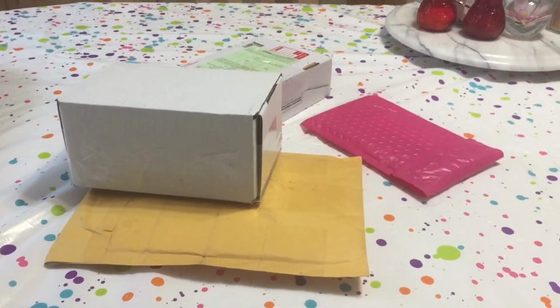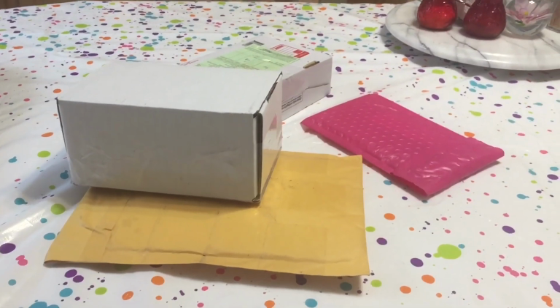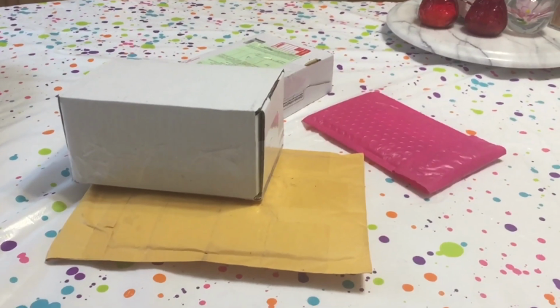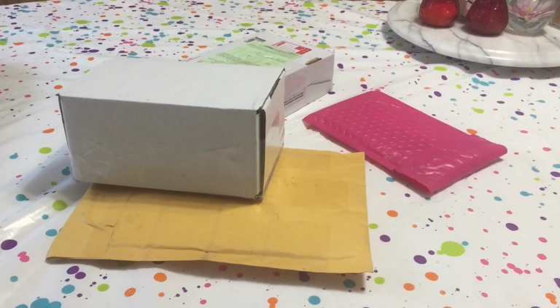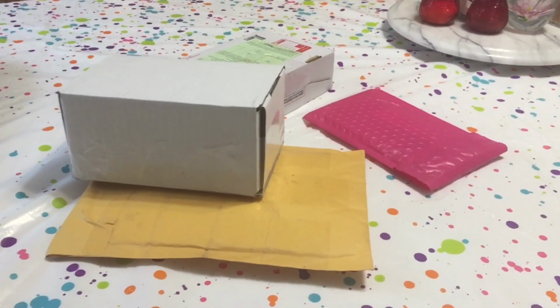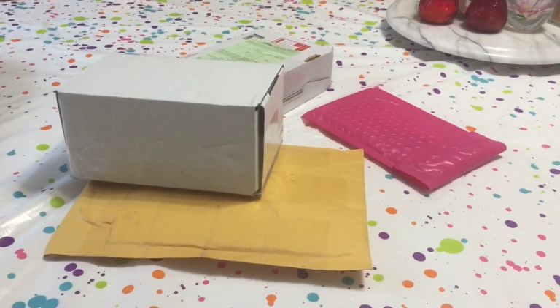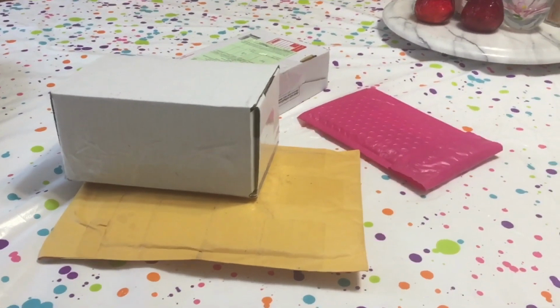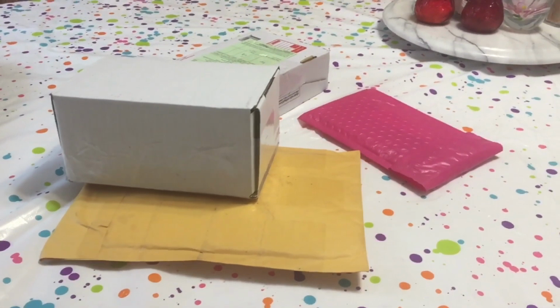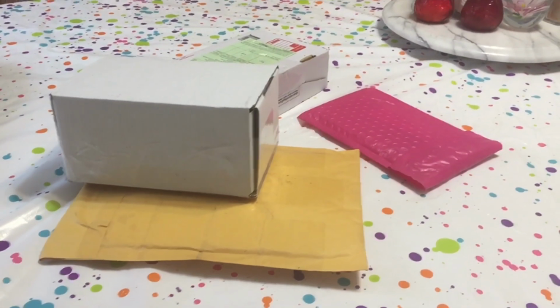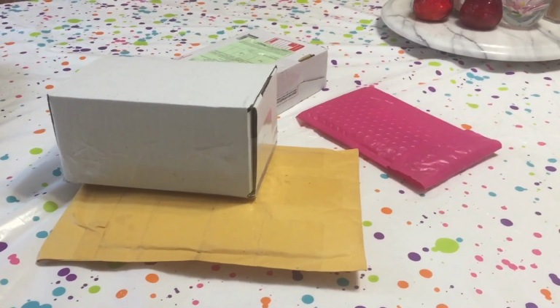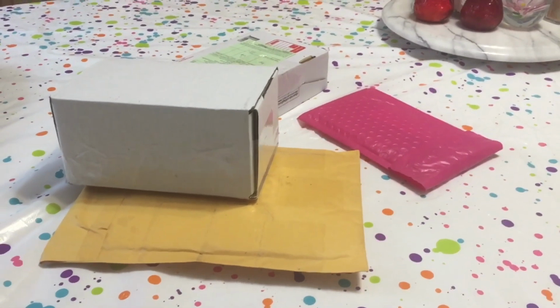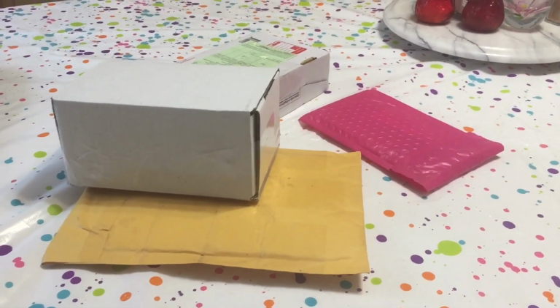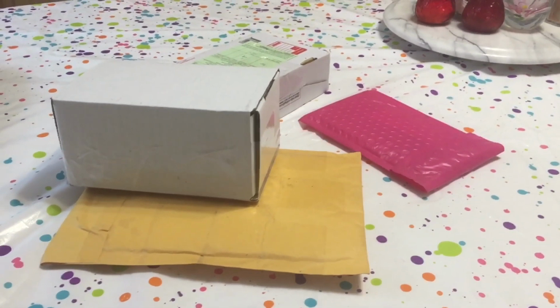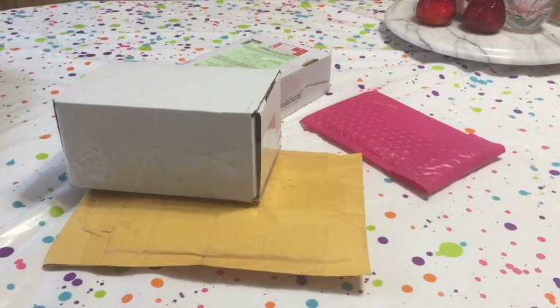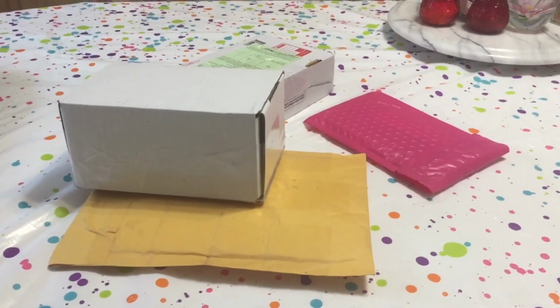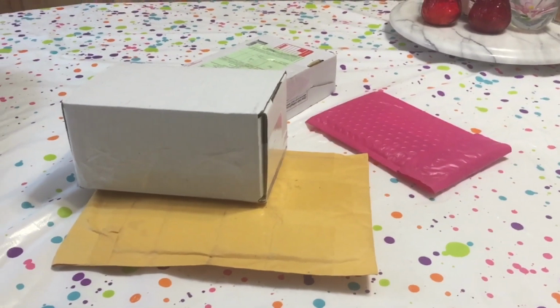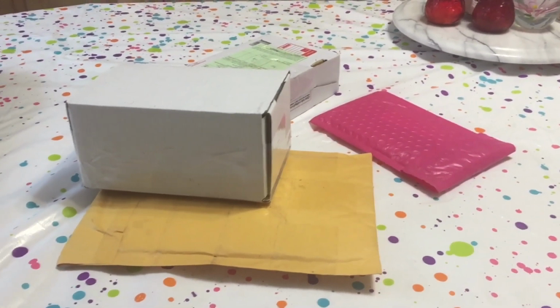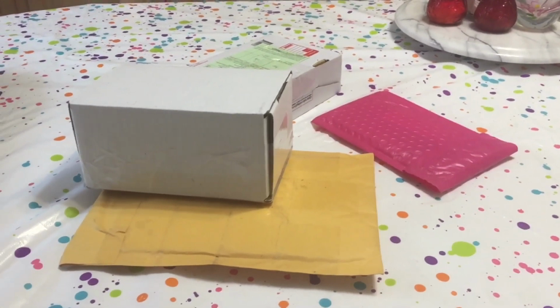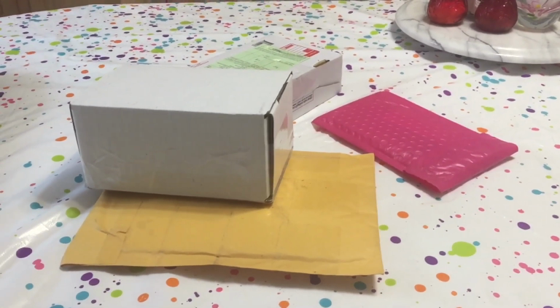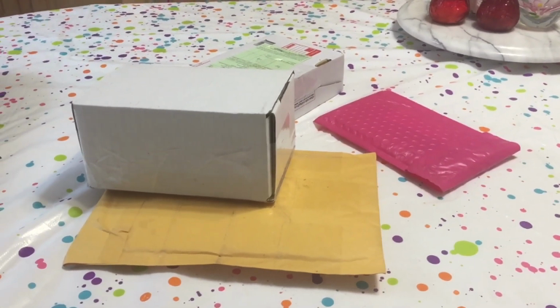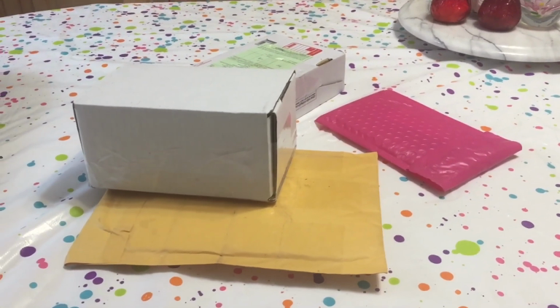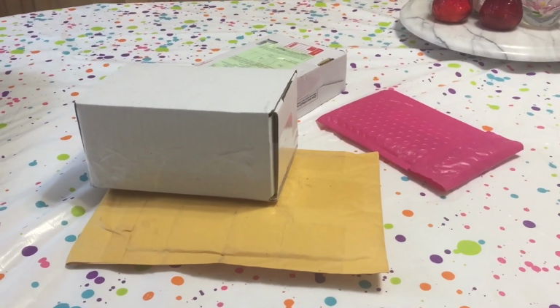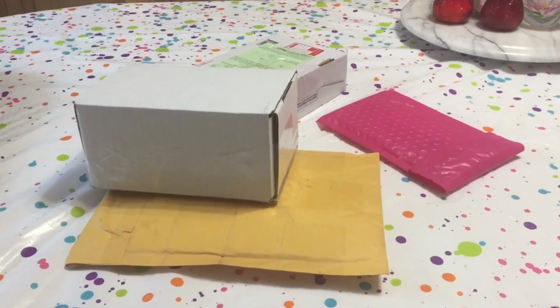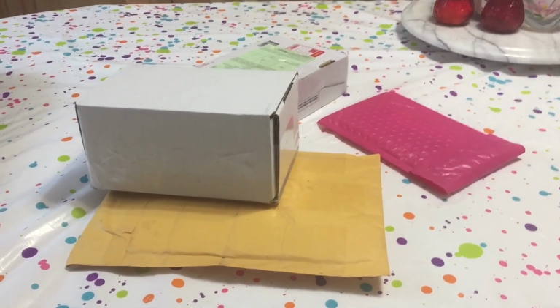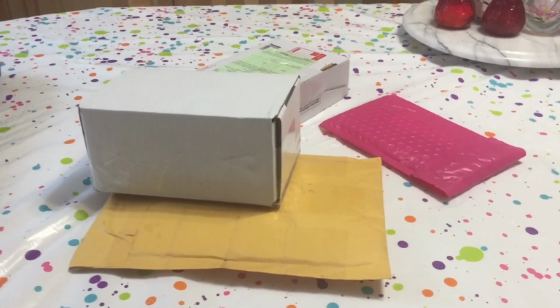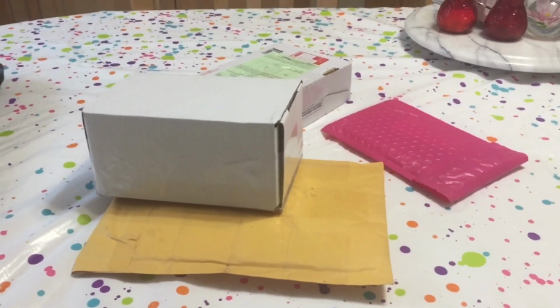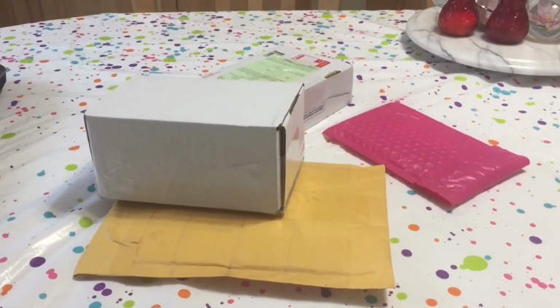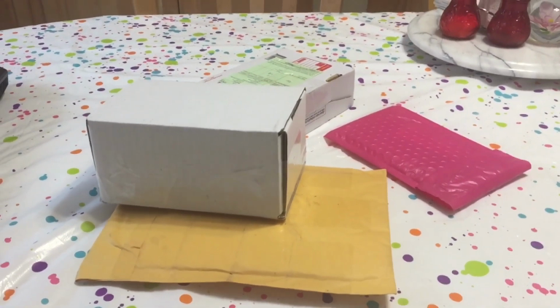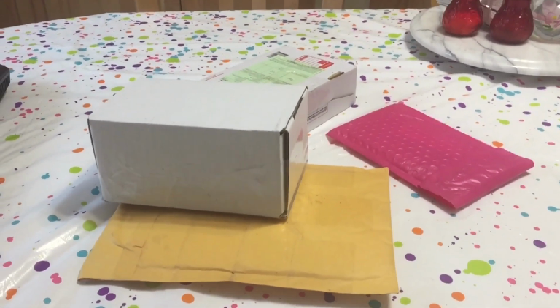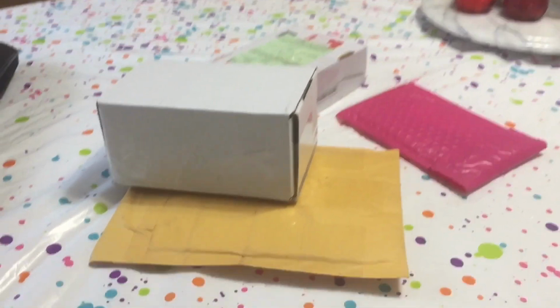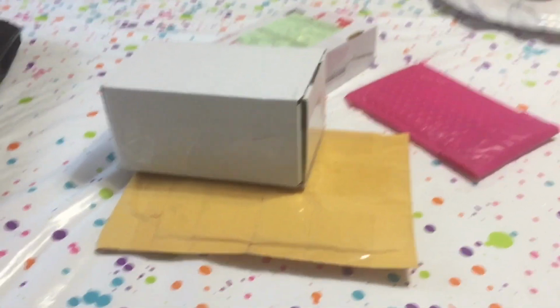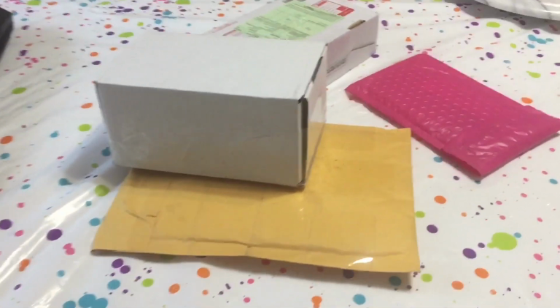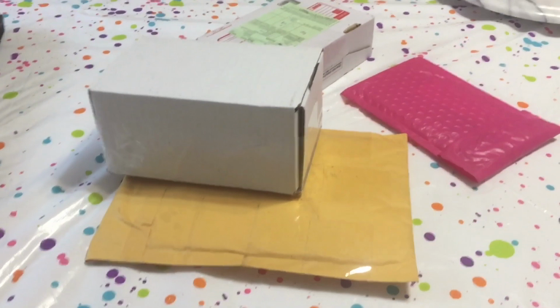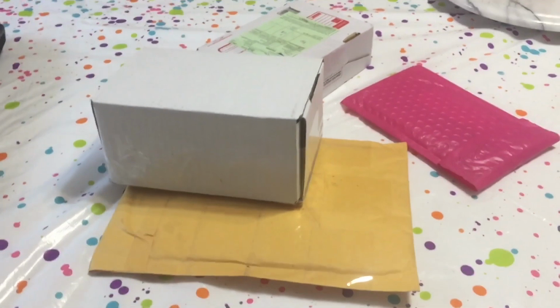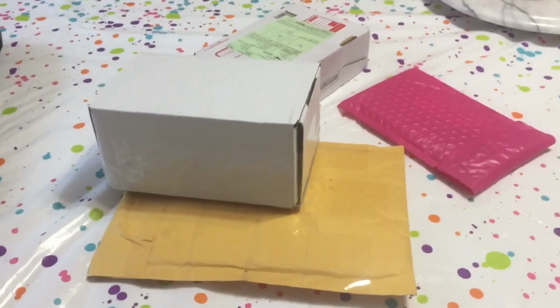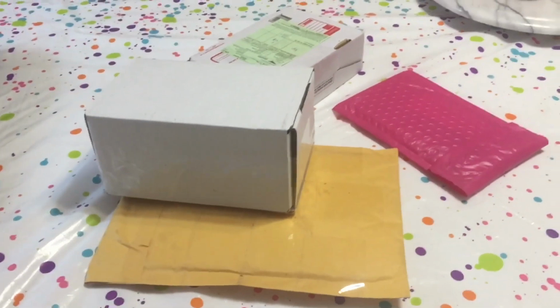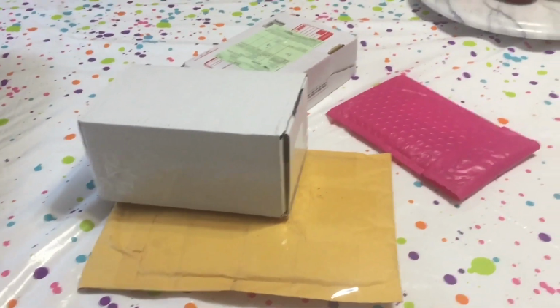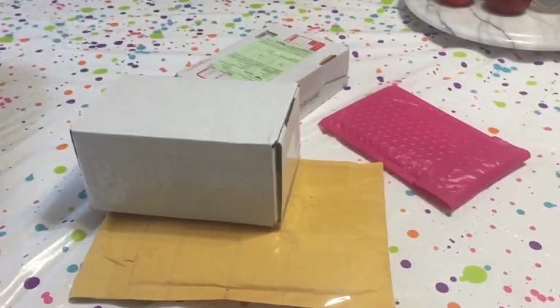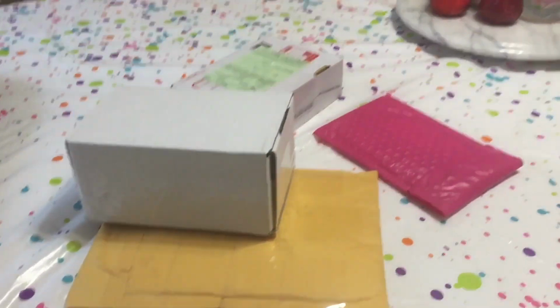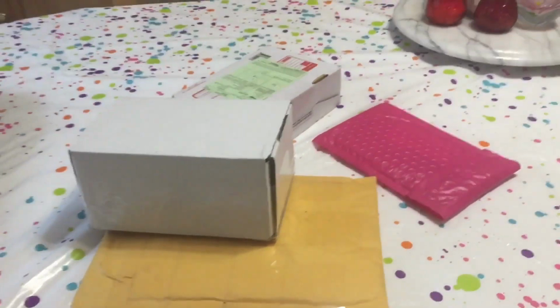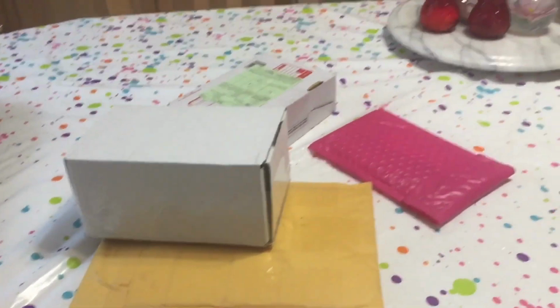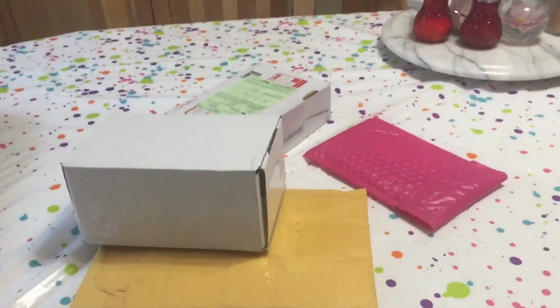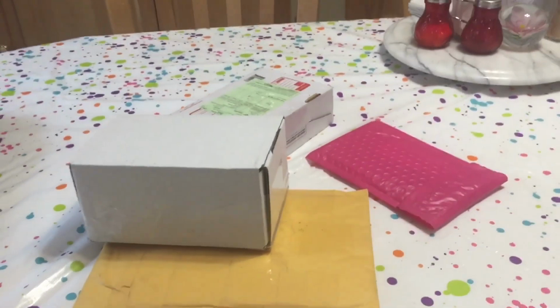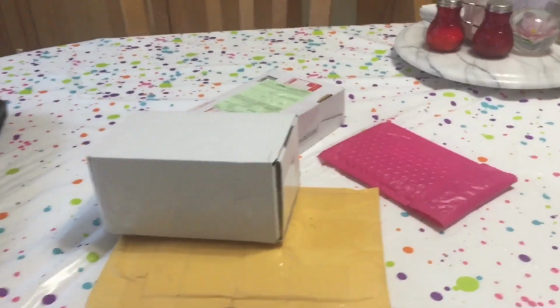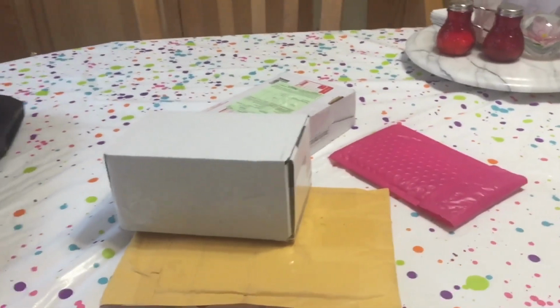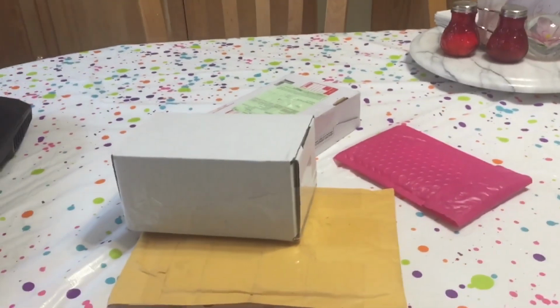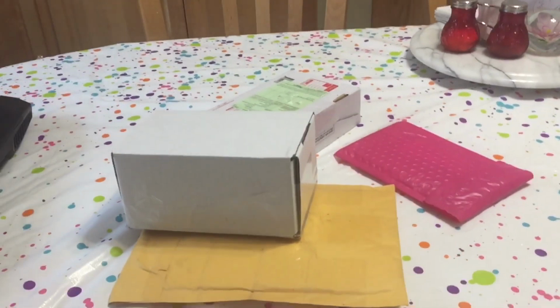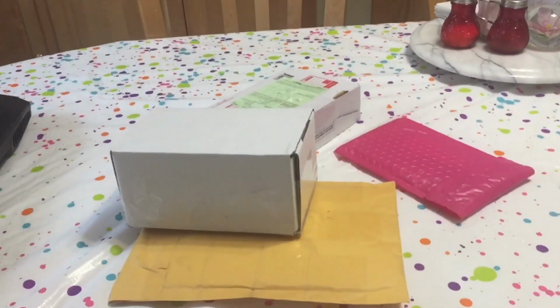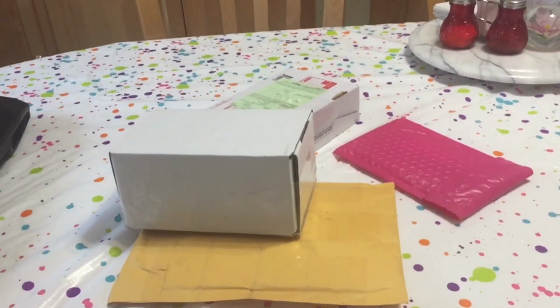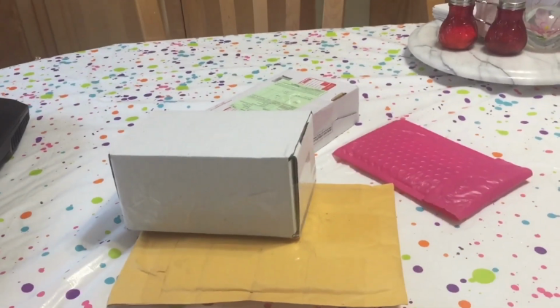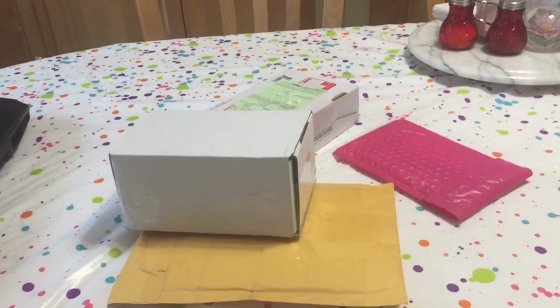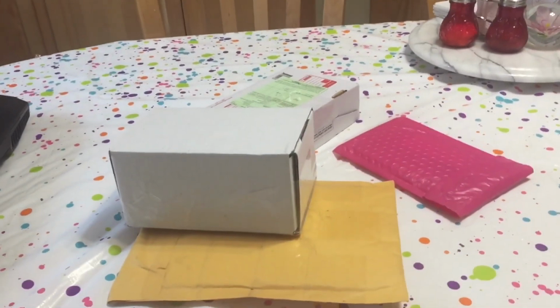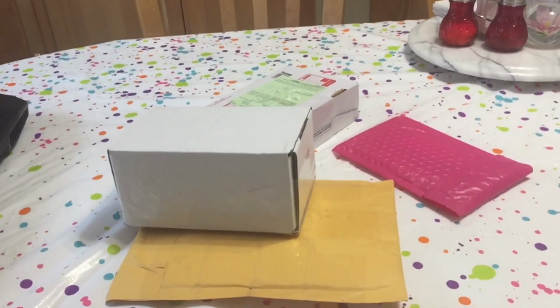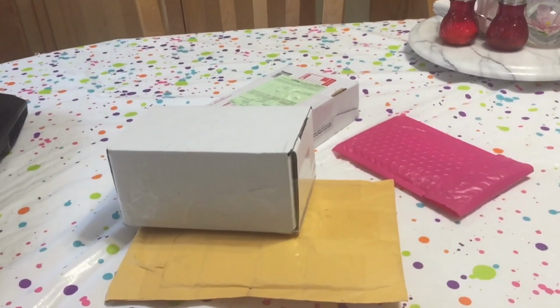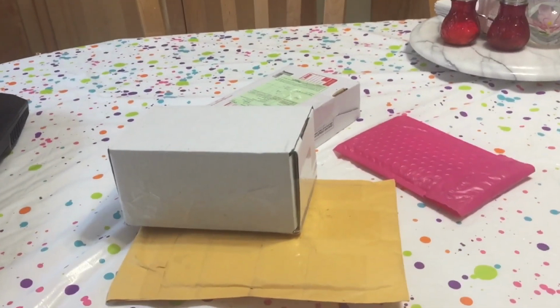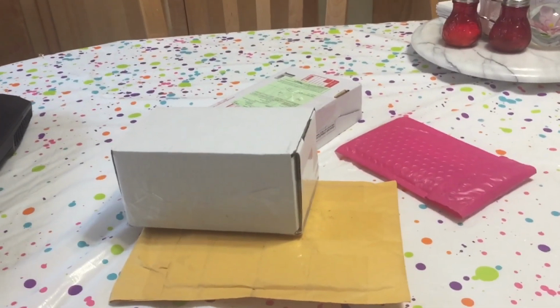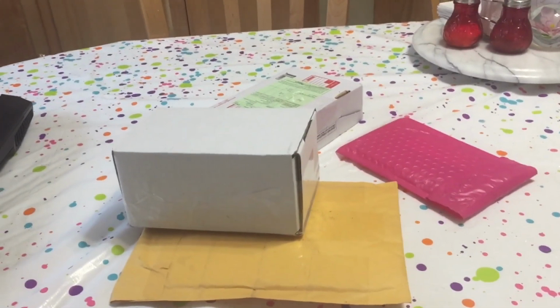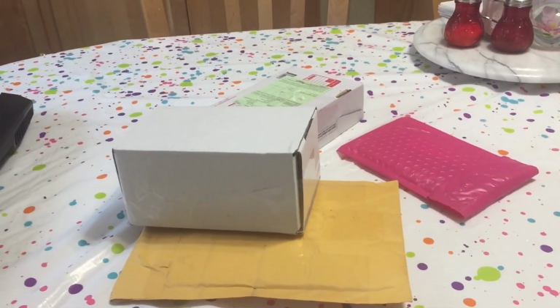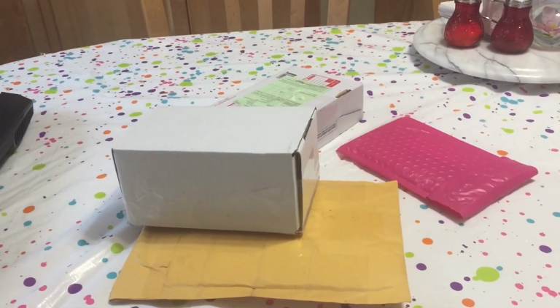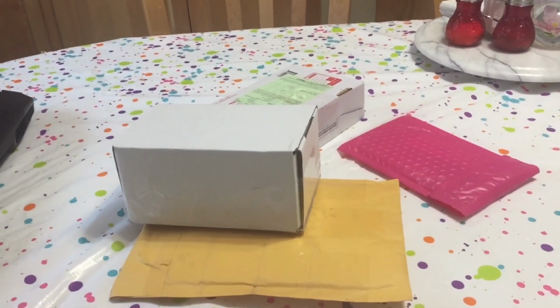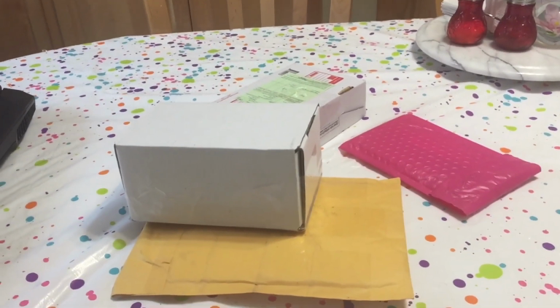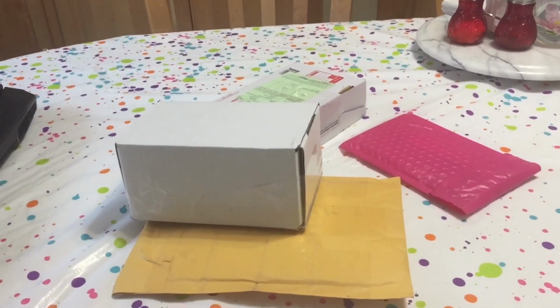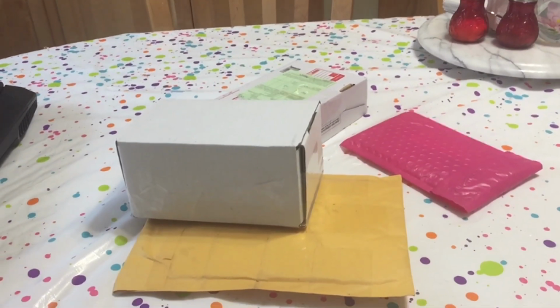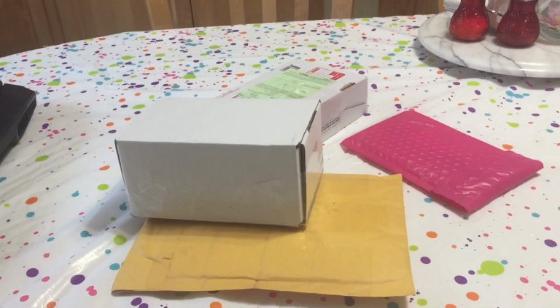Today is March the 7th, 2019. I got a few packages in the mail today so we're gonna go ahead and see what arrived.